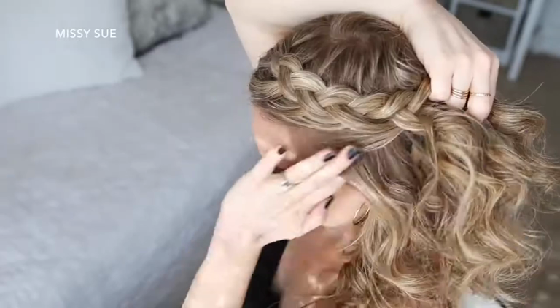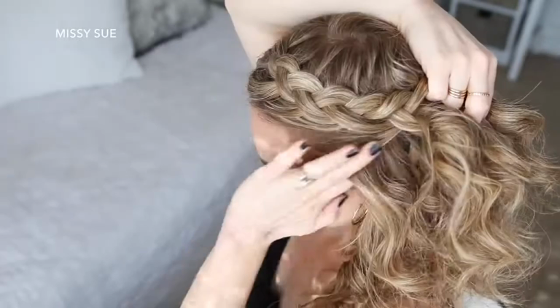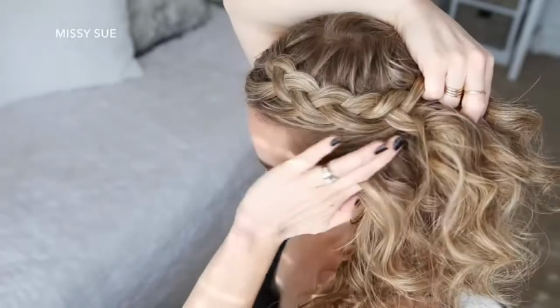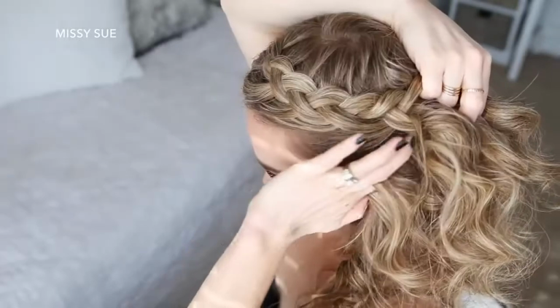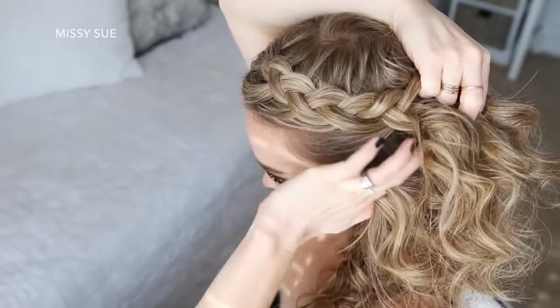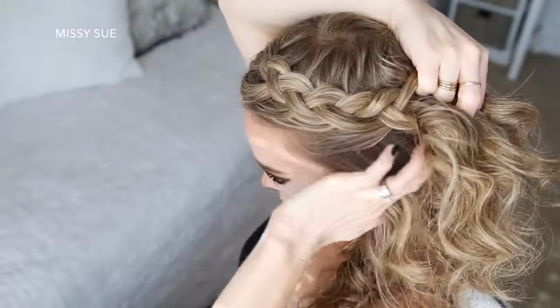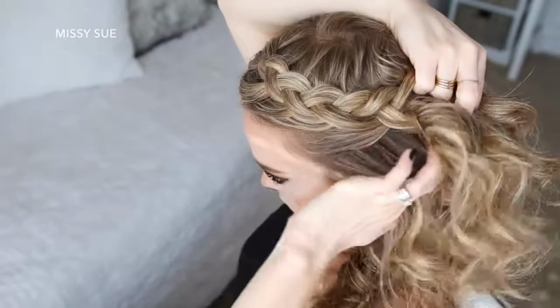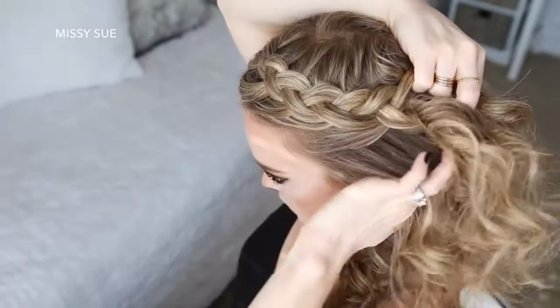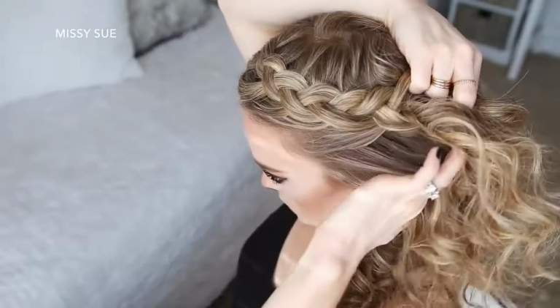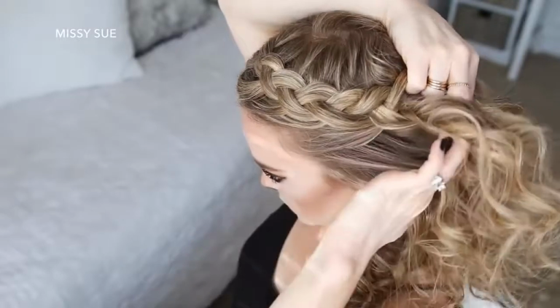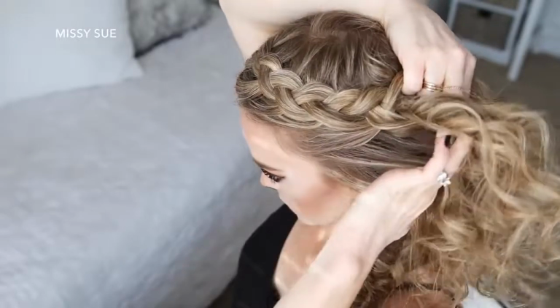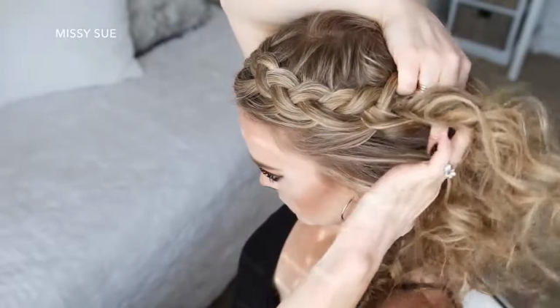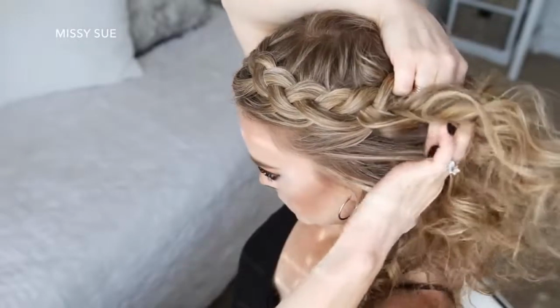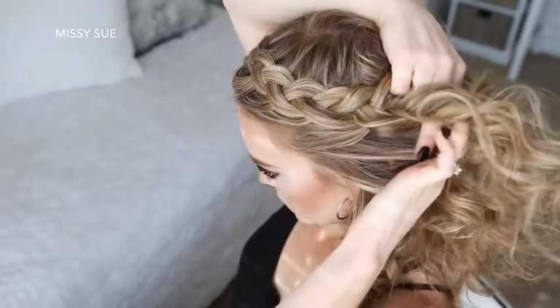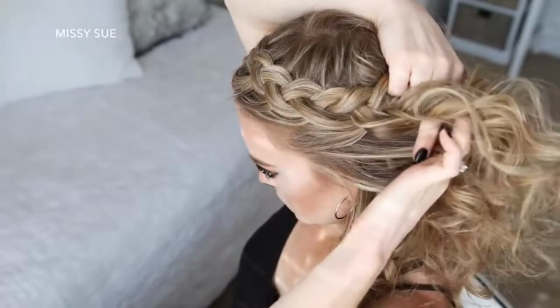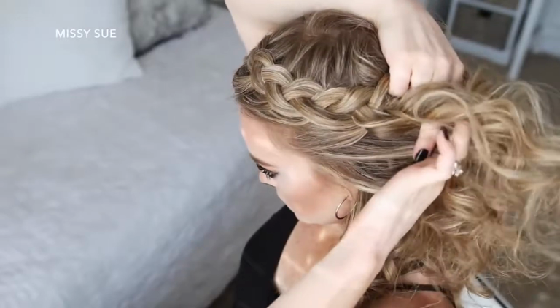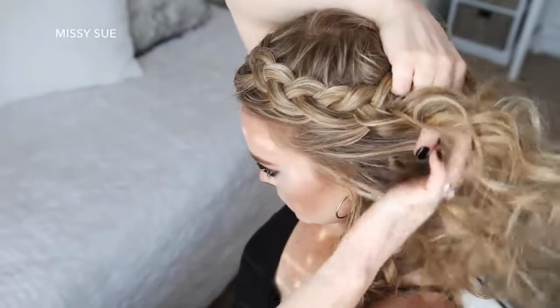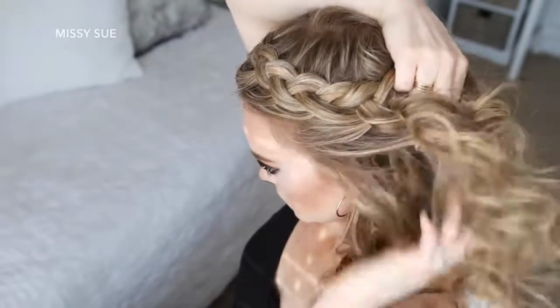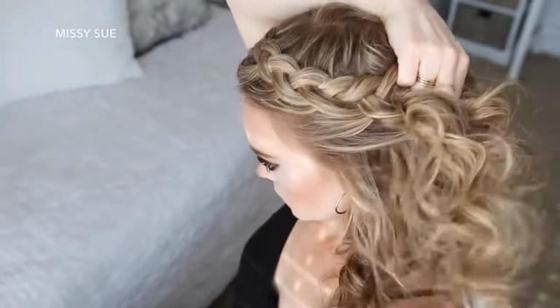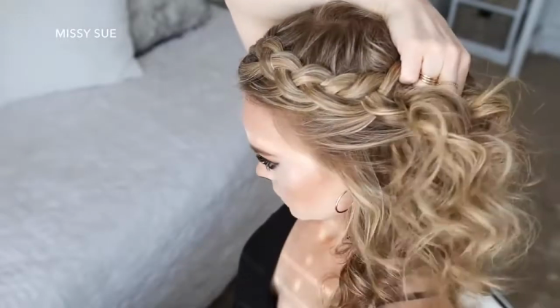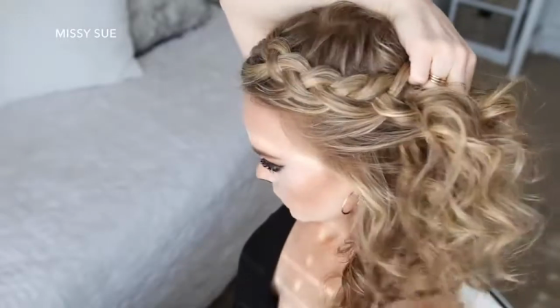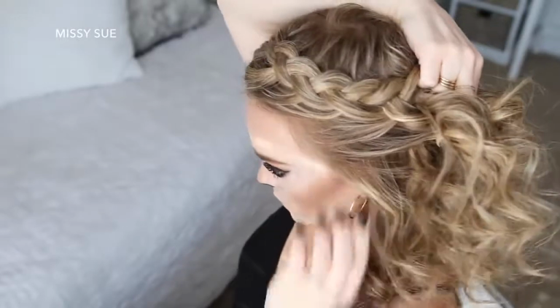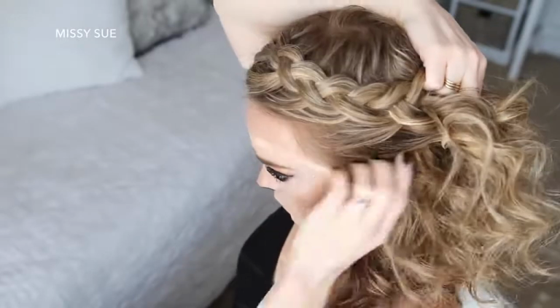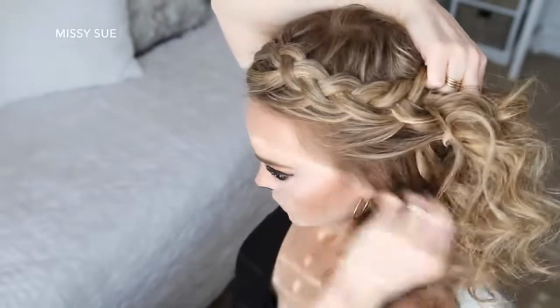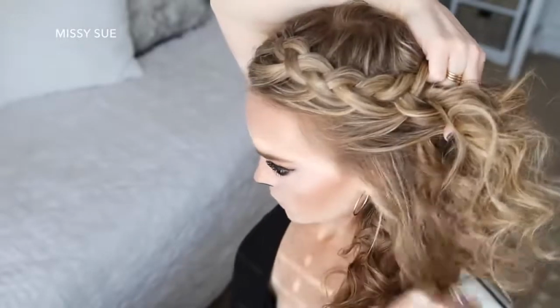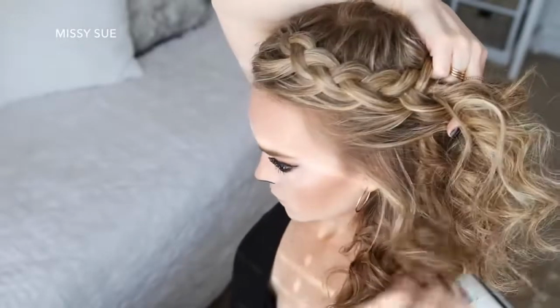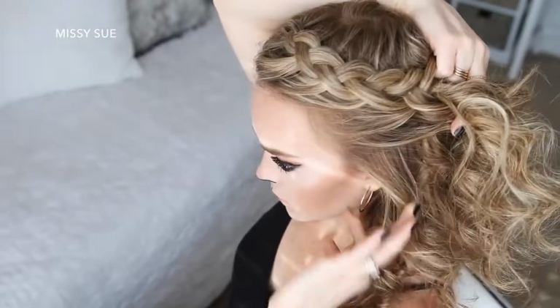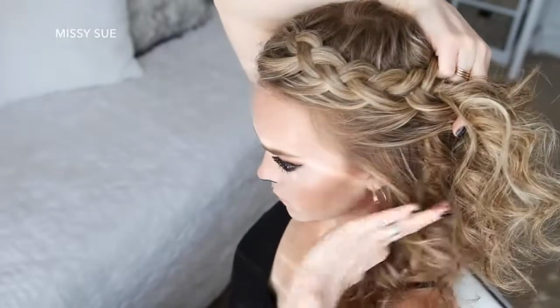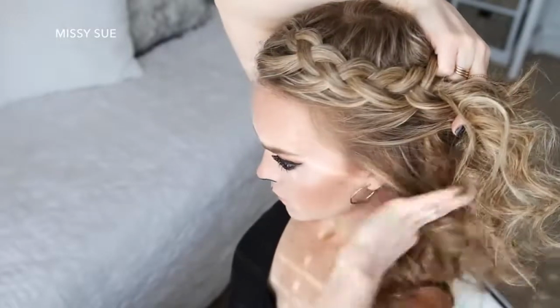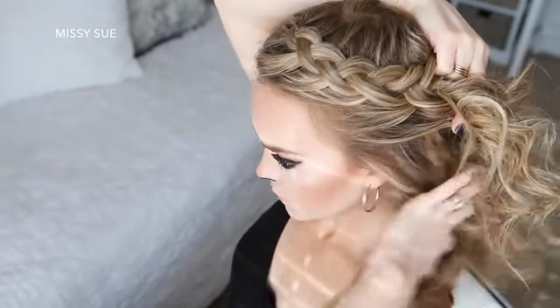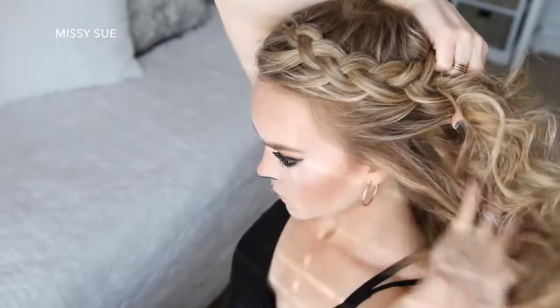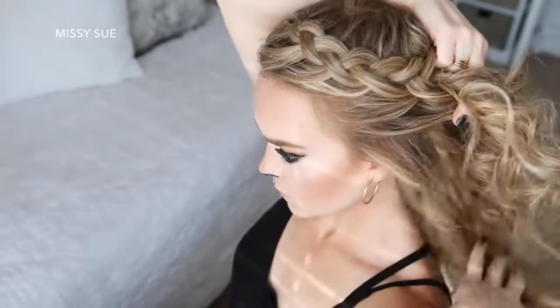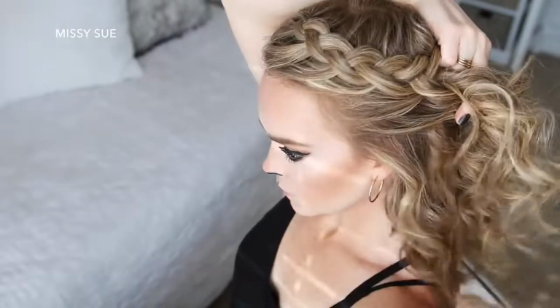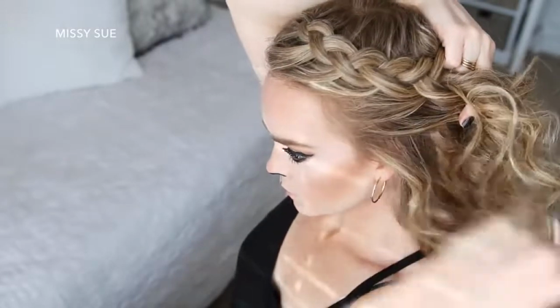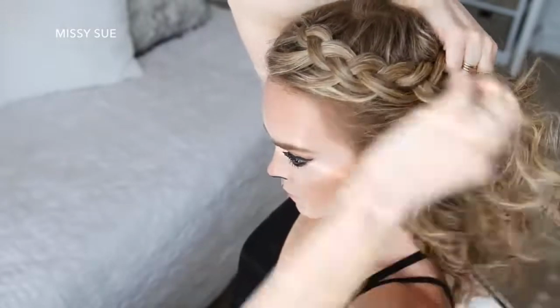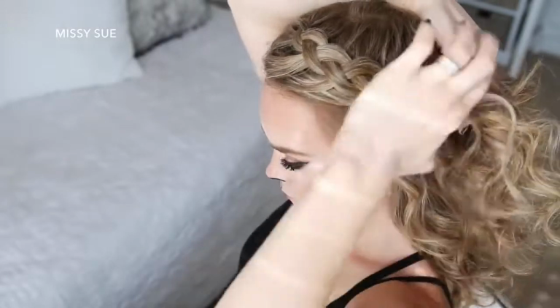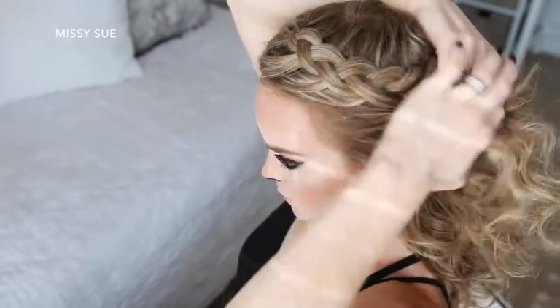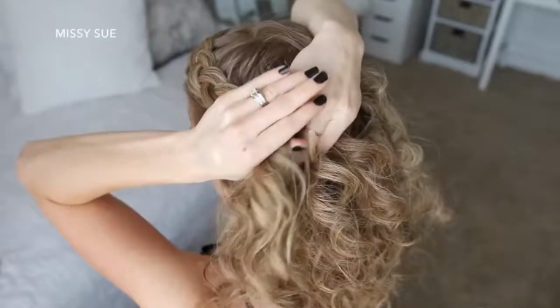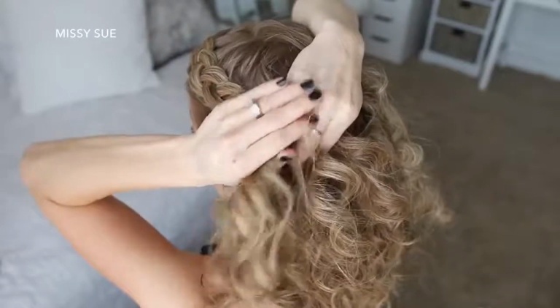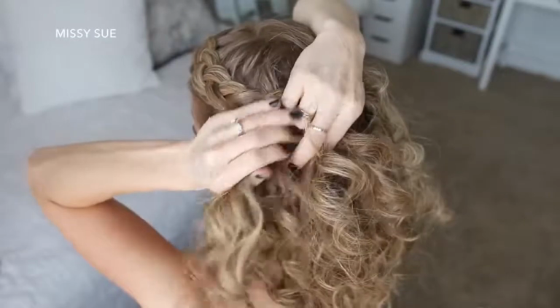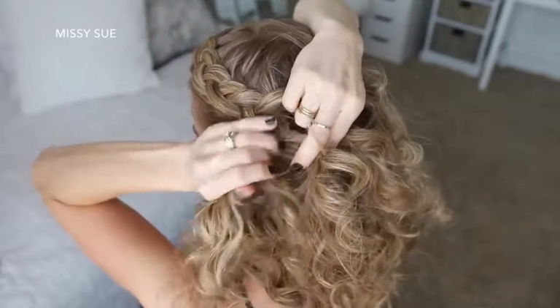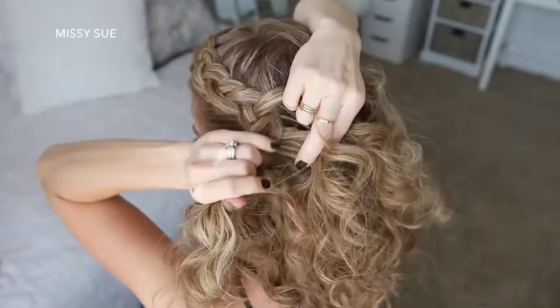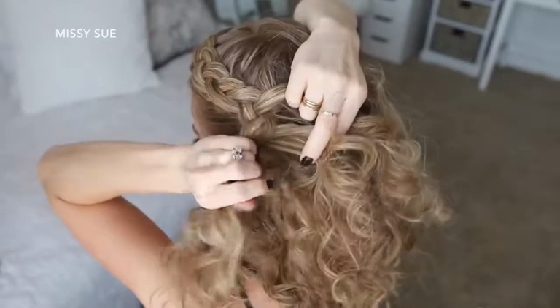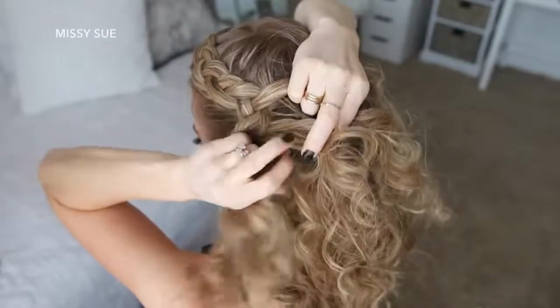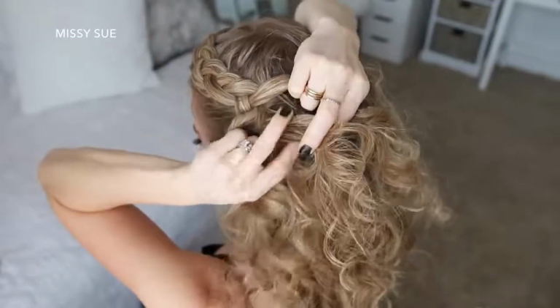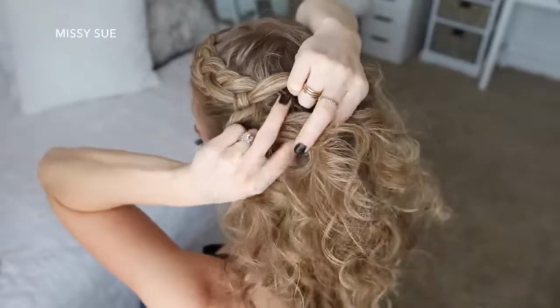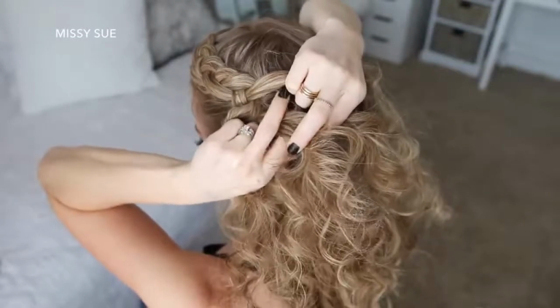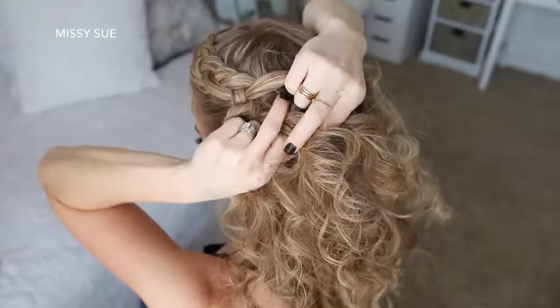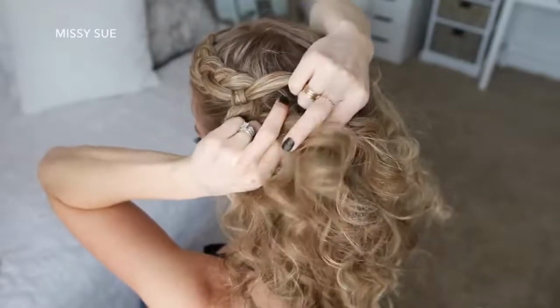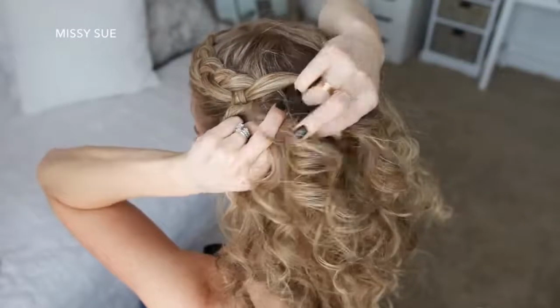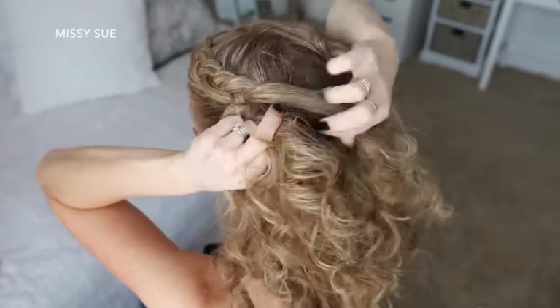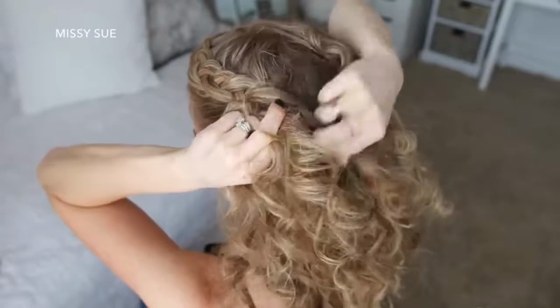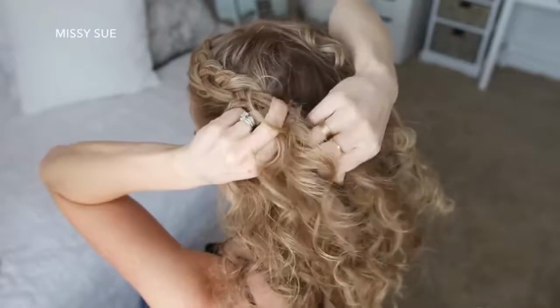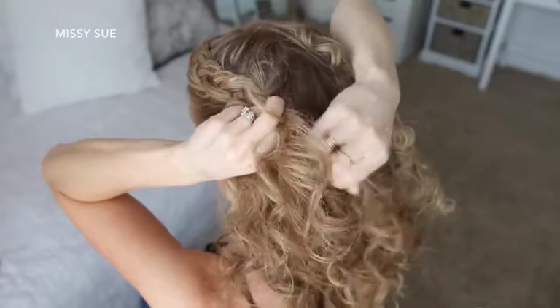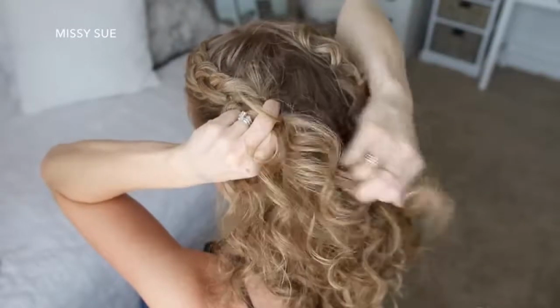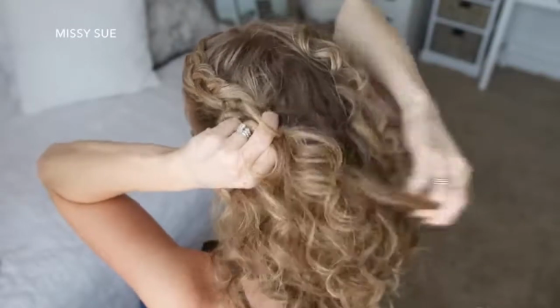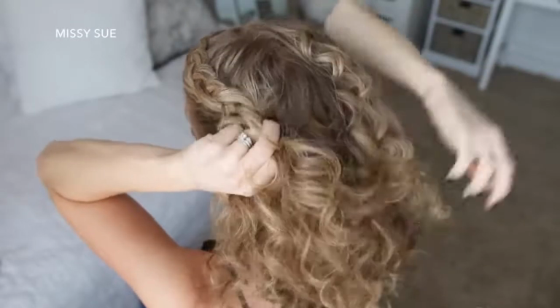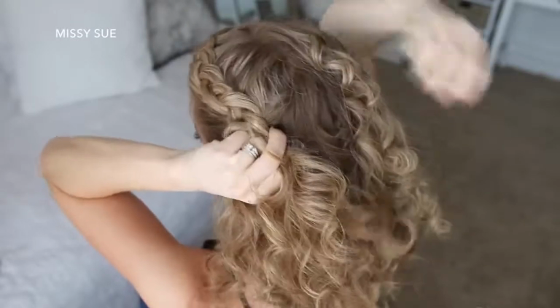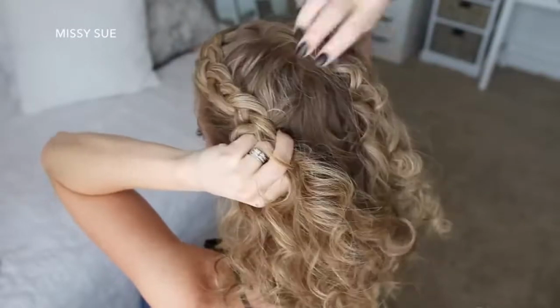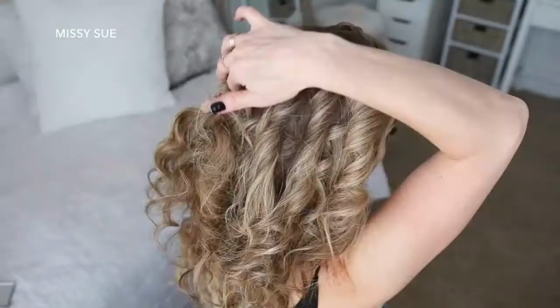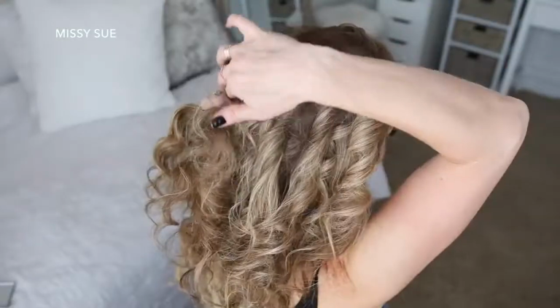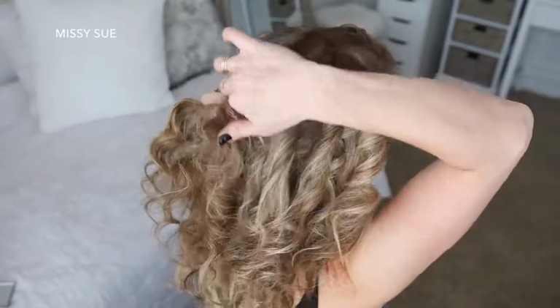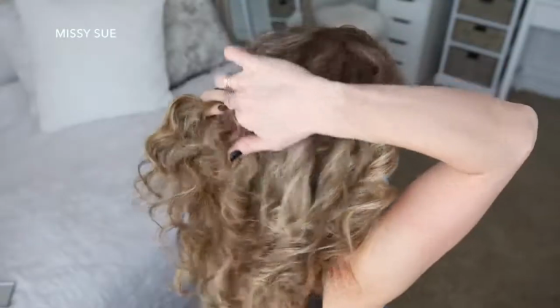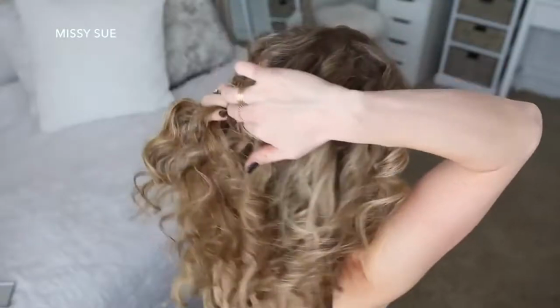Once I've run in hair above my left ear, I'm going to curve the braid around the back of my head and continue the braid, adding in hair from the top of my head and from underneath the braid.